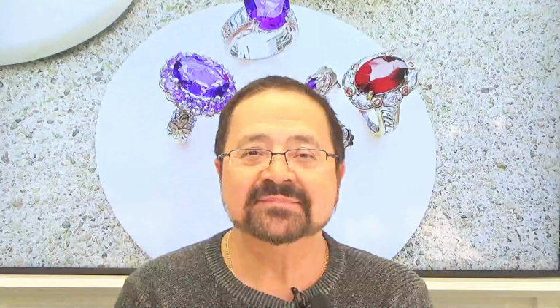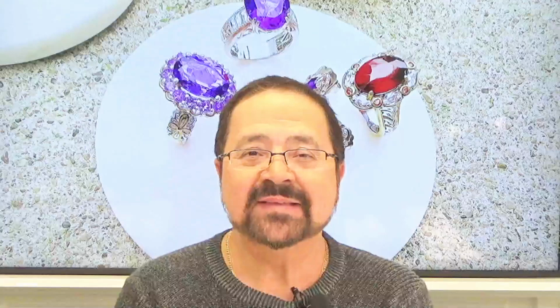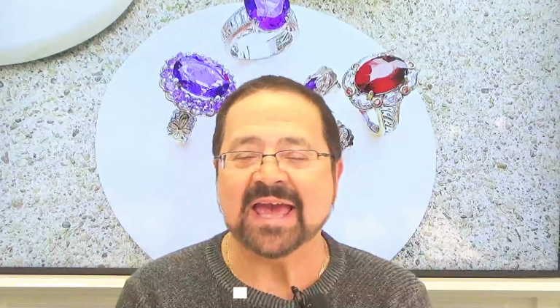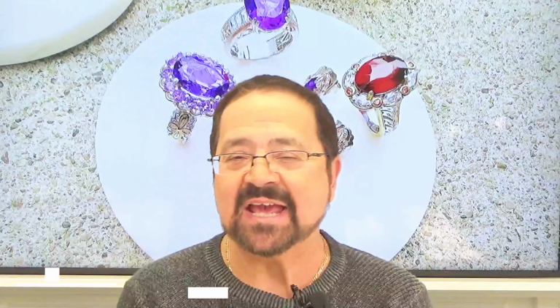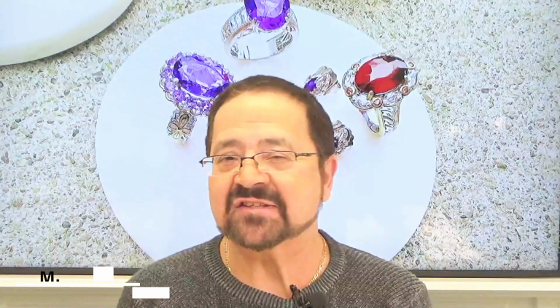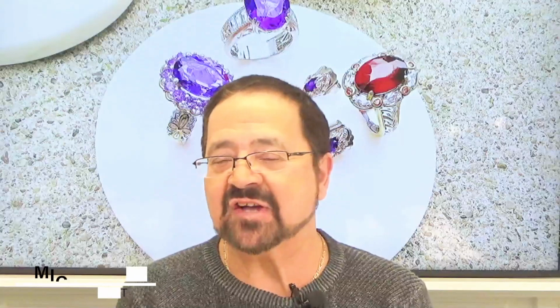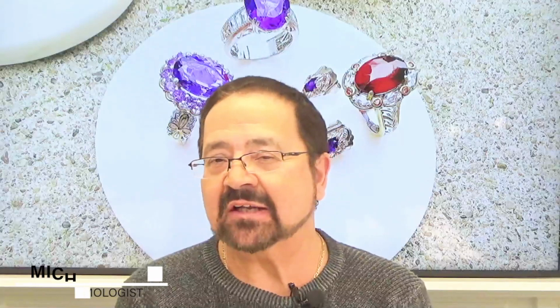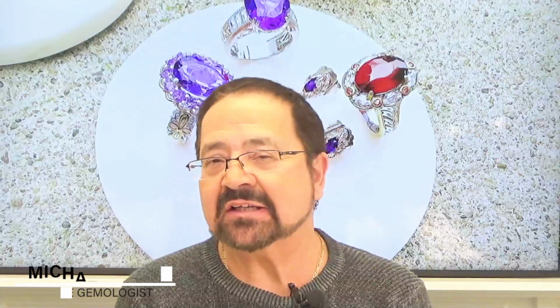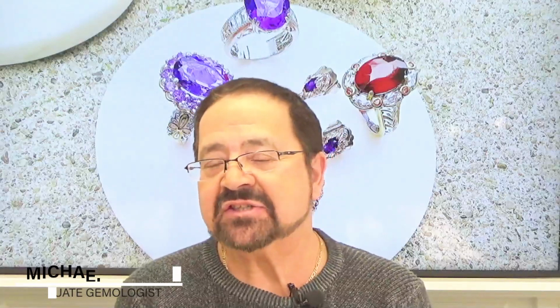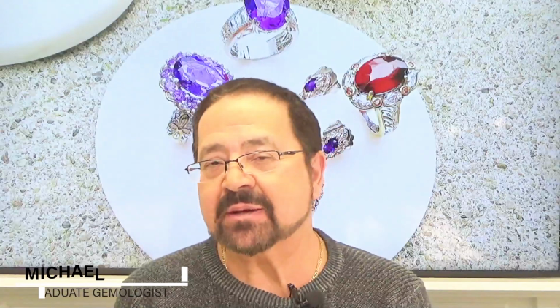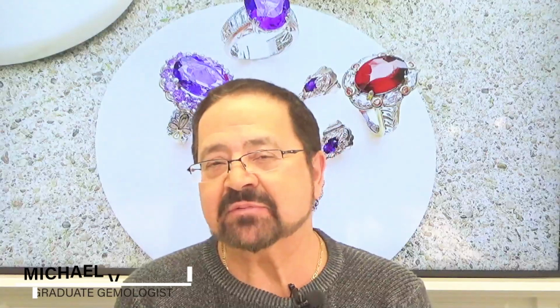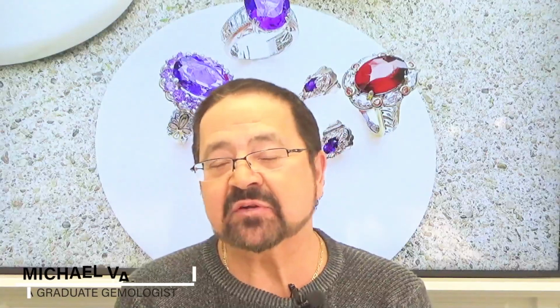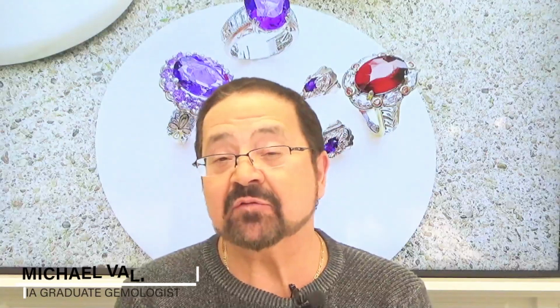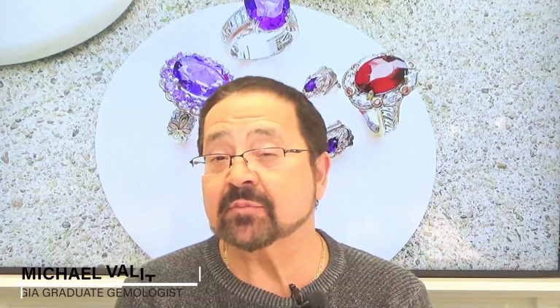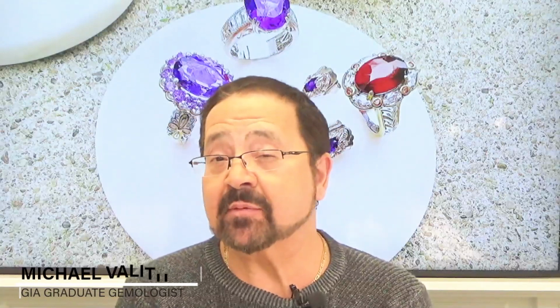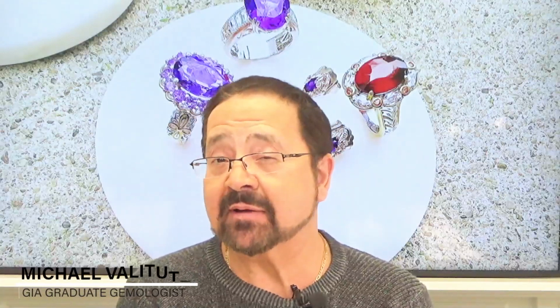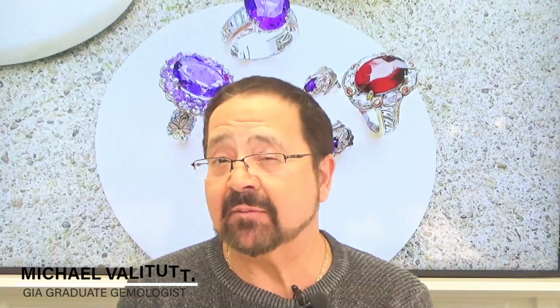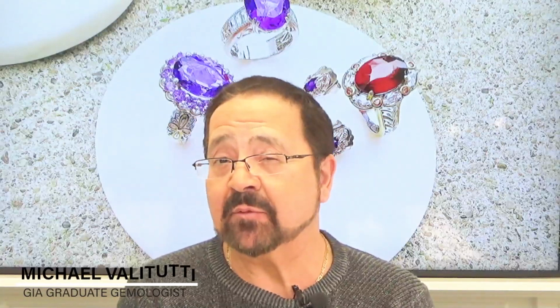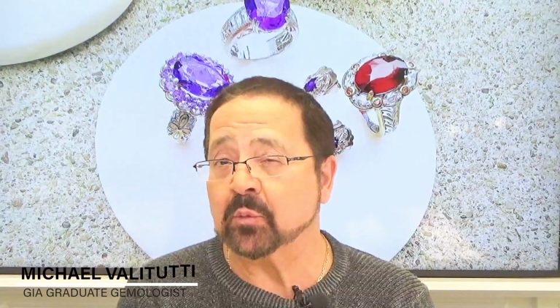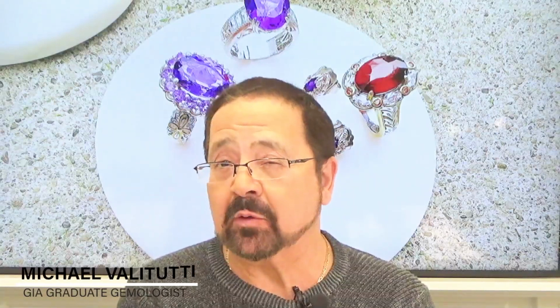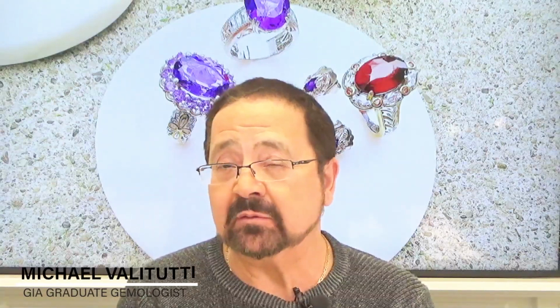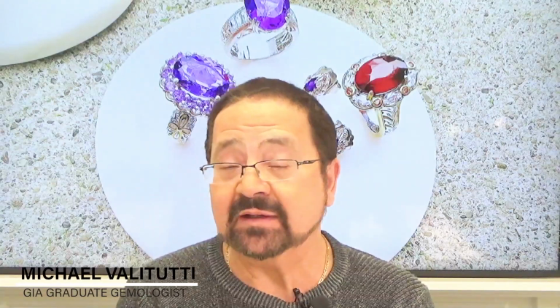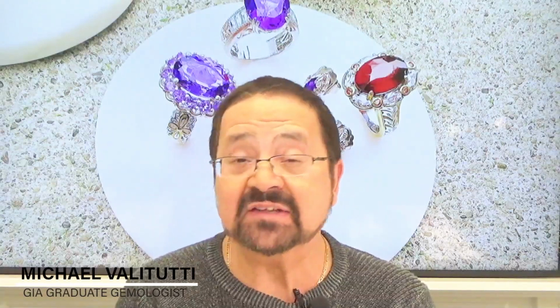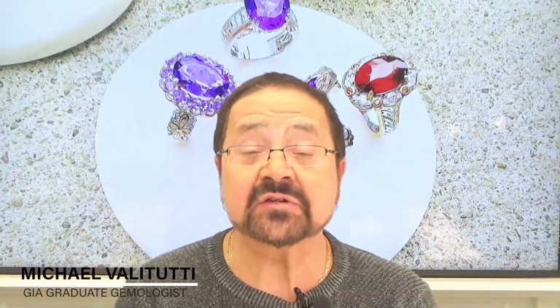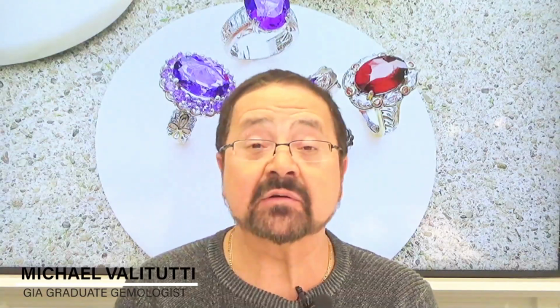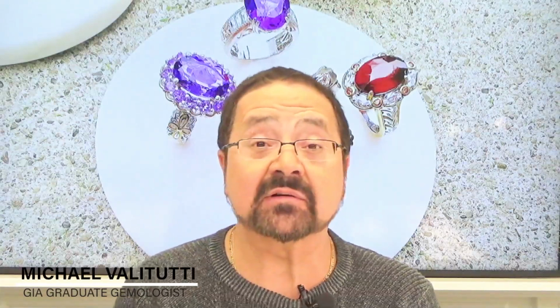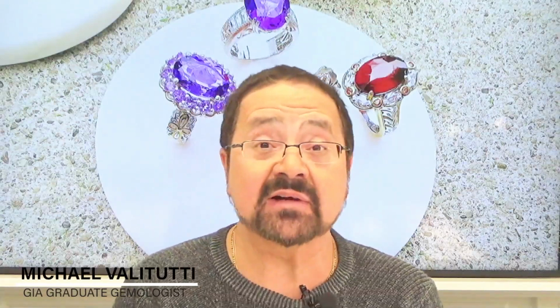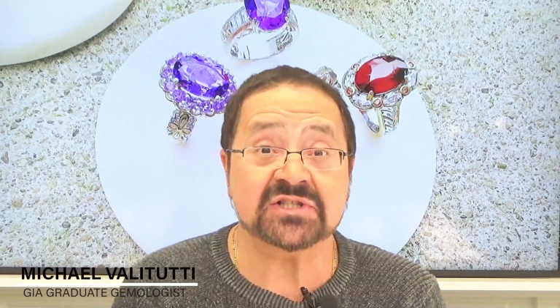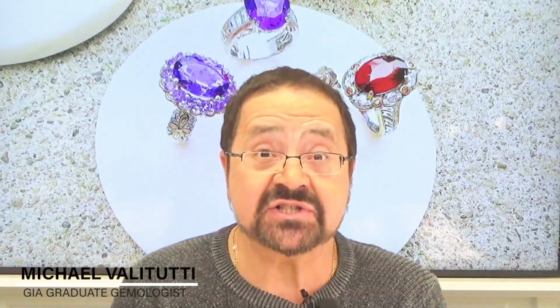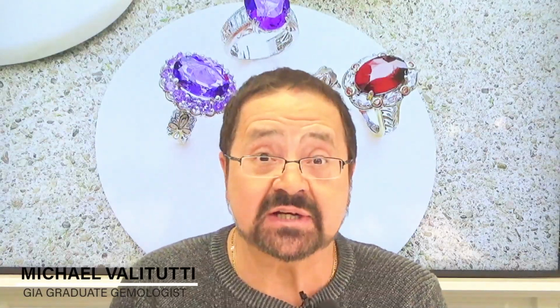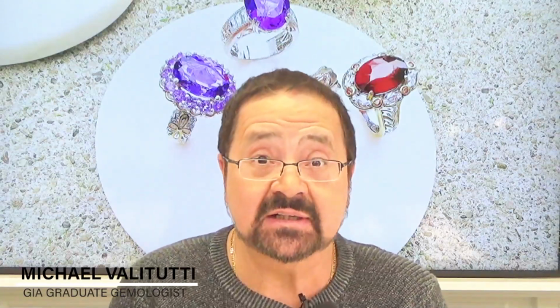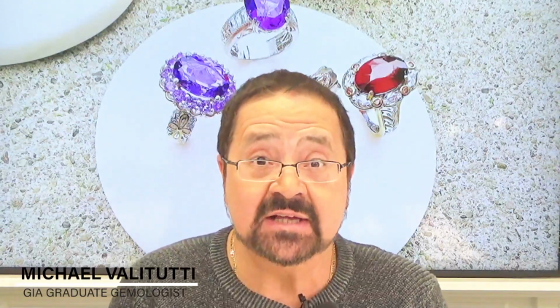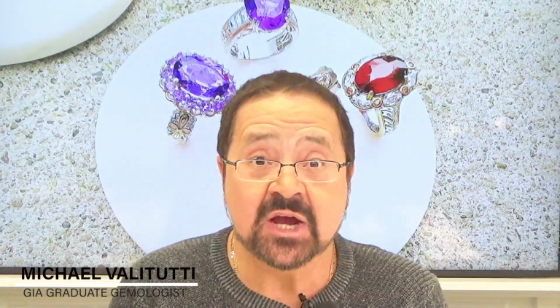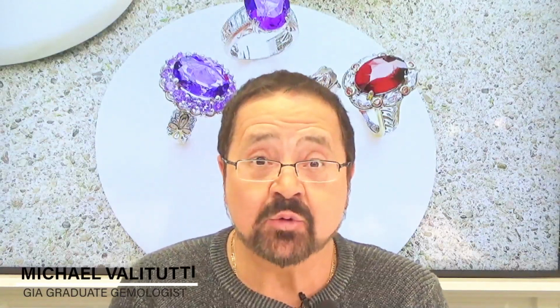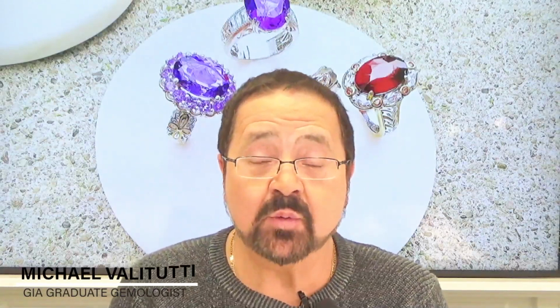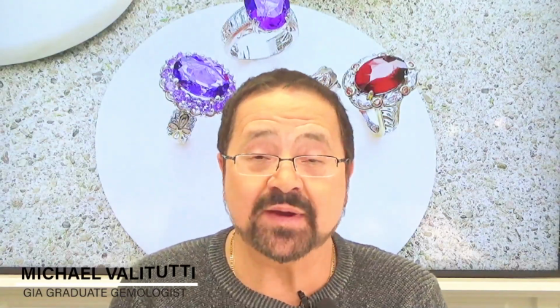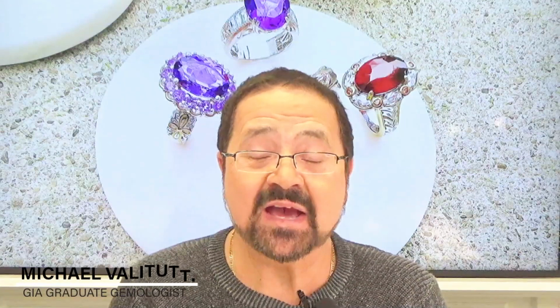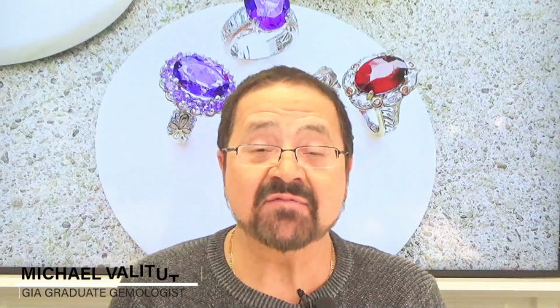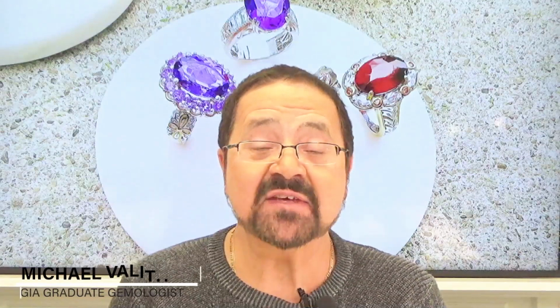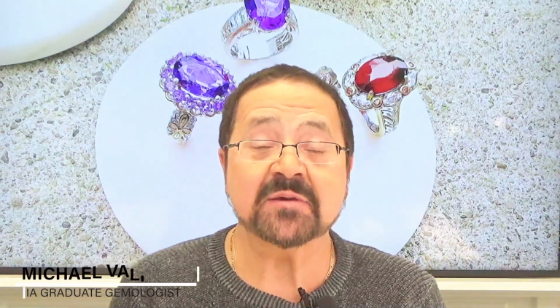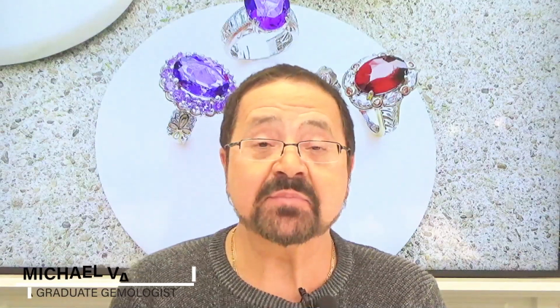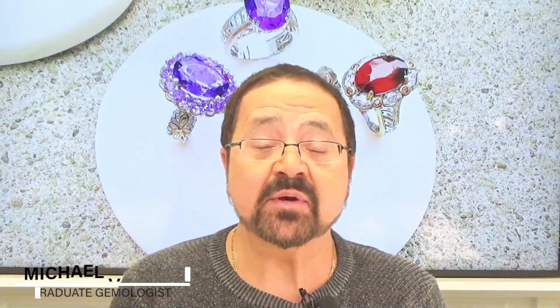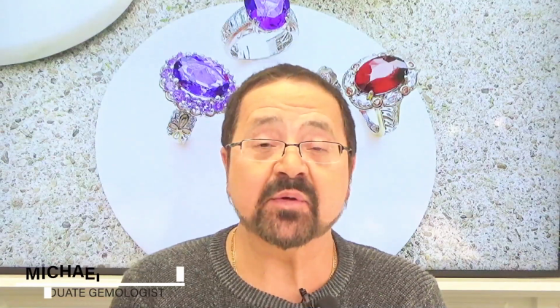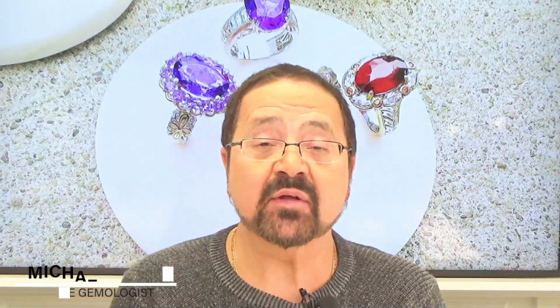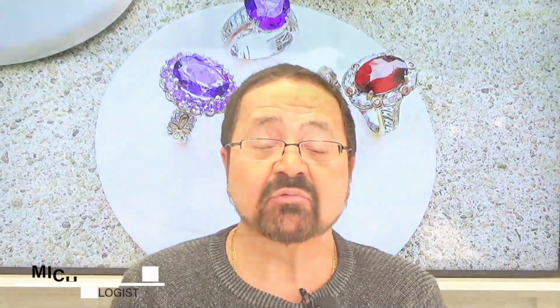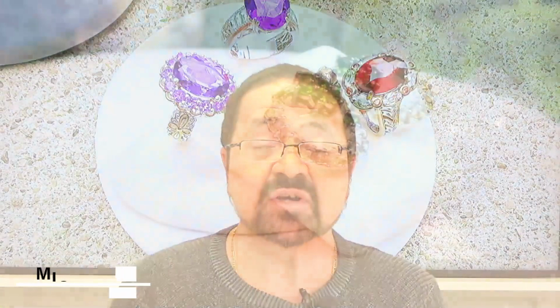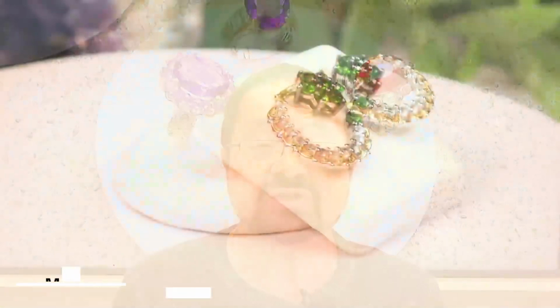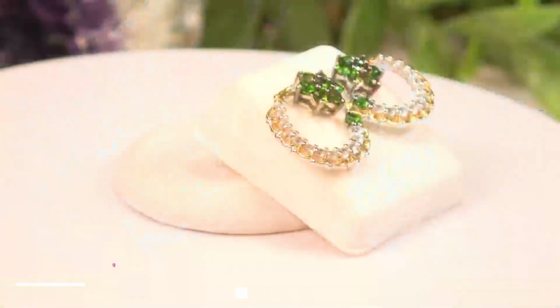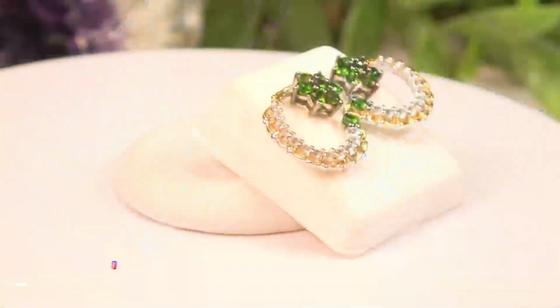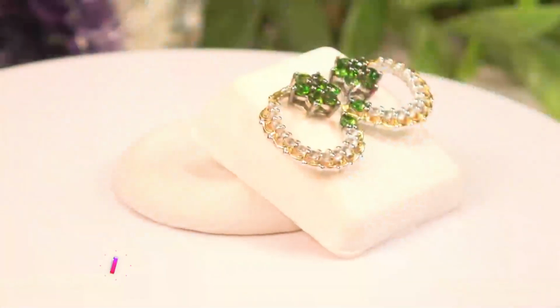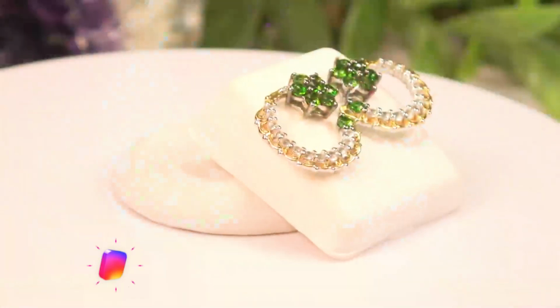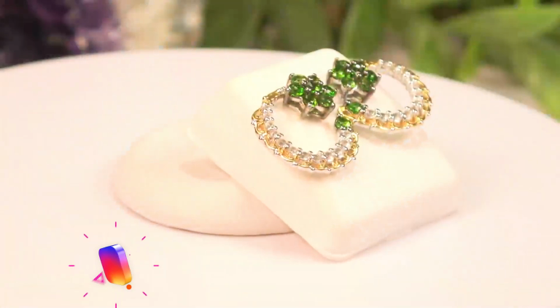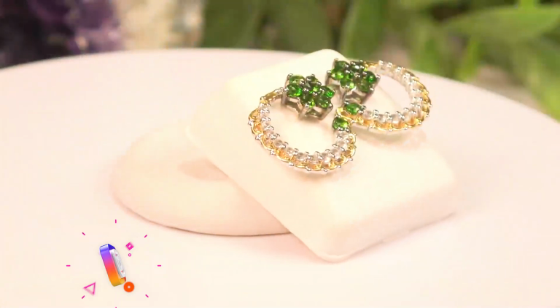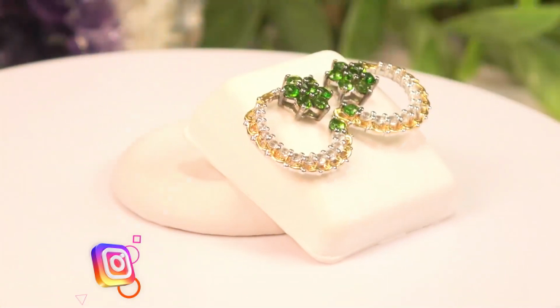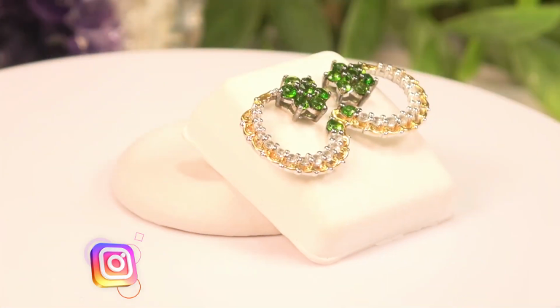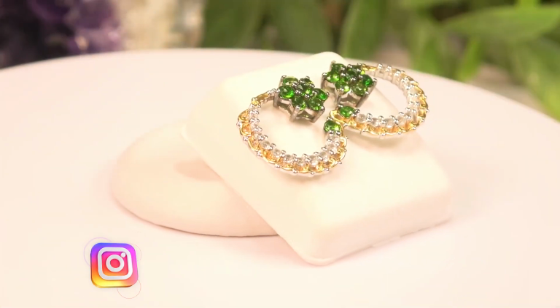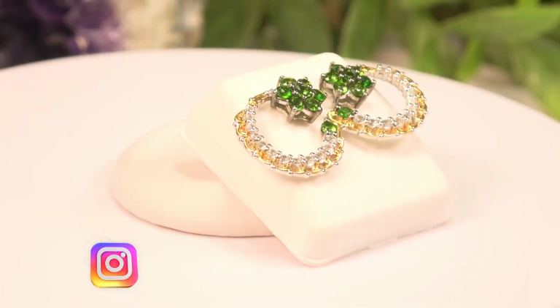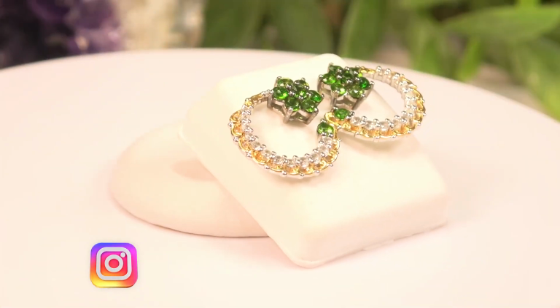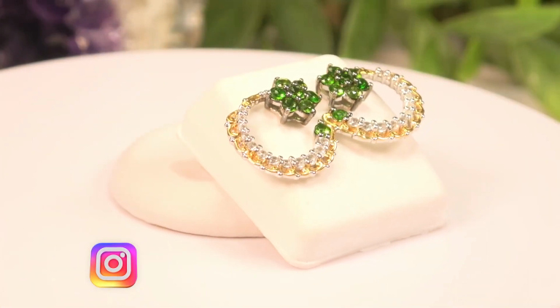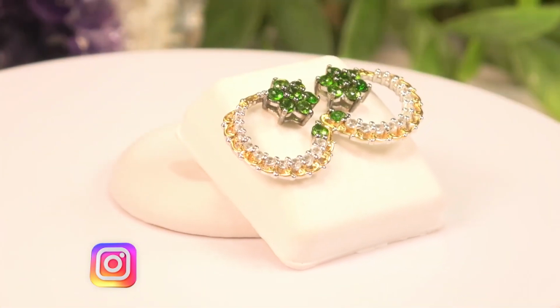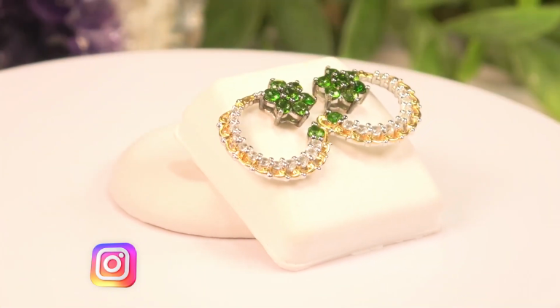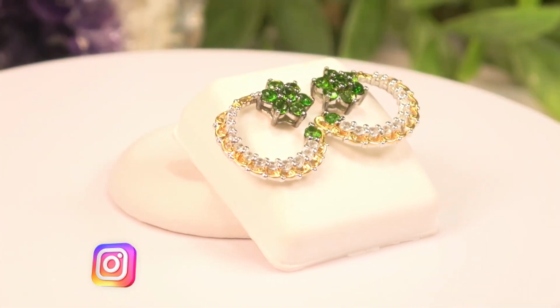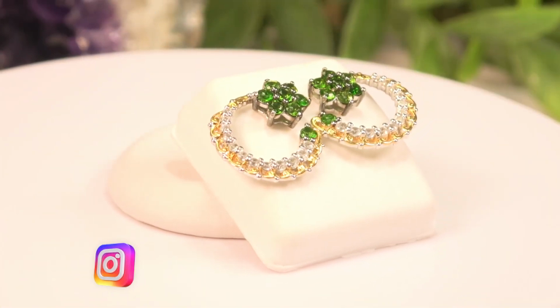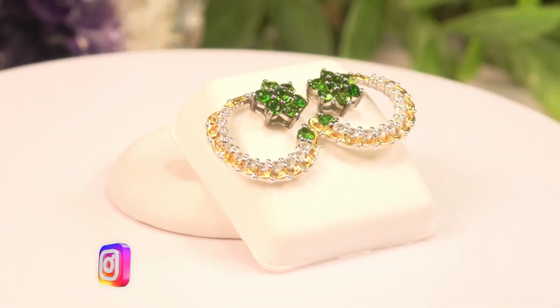Exotic gemstones from around the world. Let's go to Russia where we have the Imperial Russian chrome diopside stone, folks.